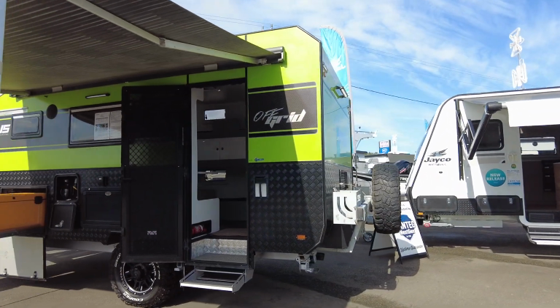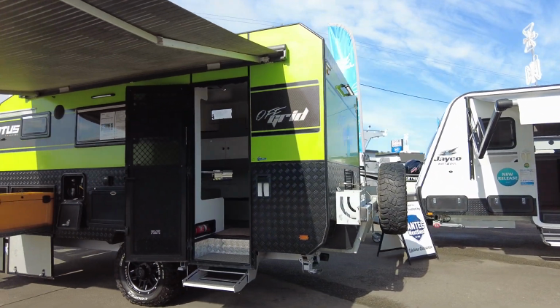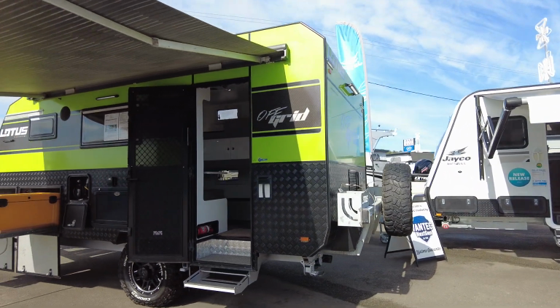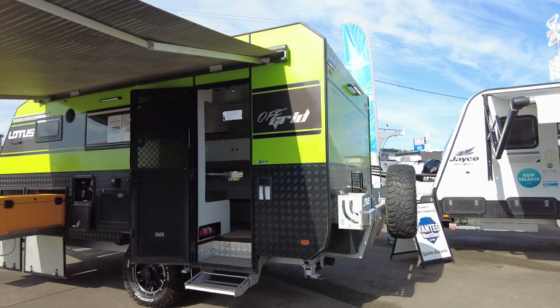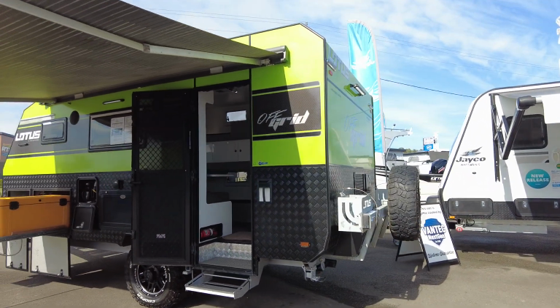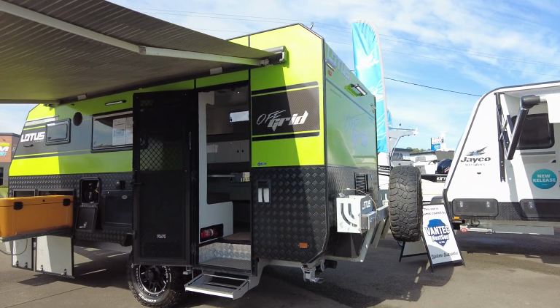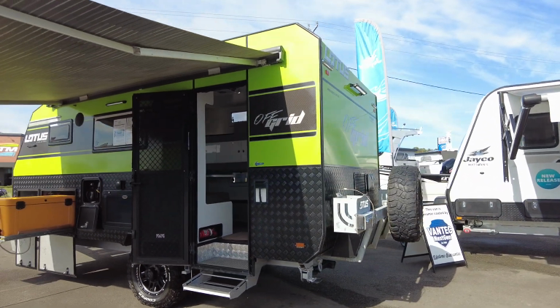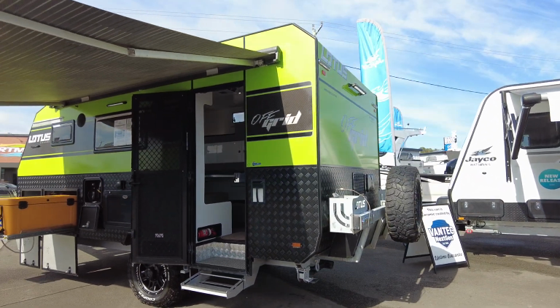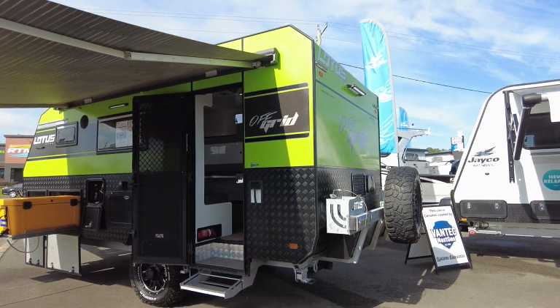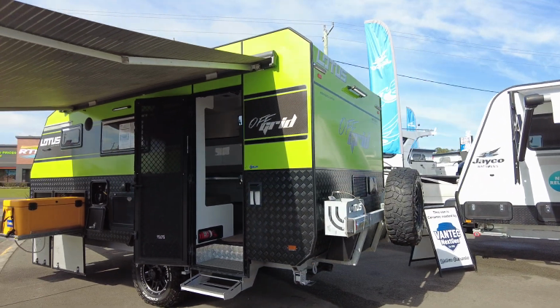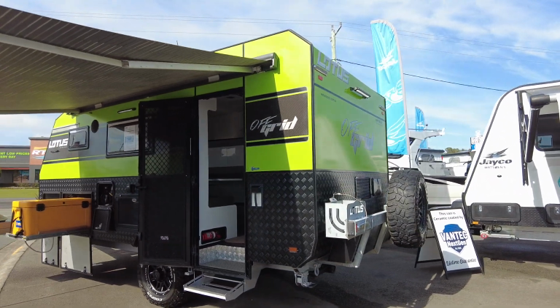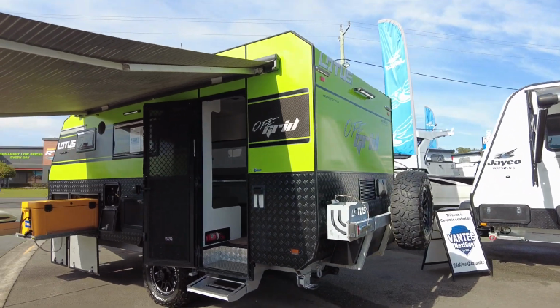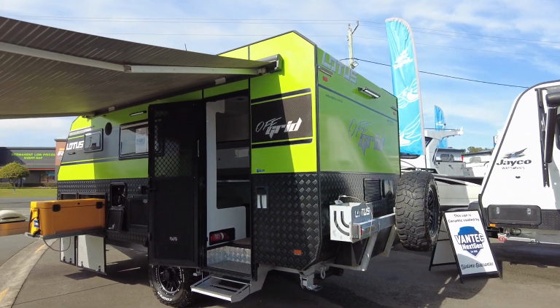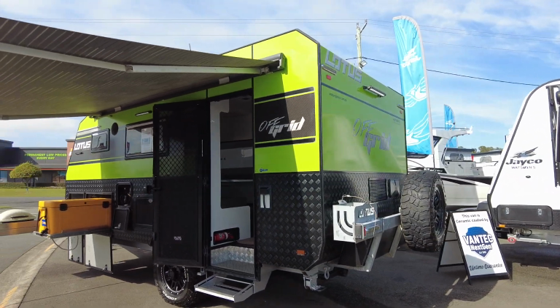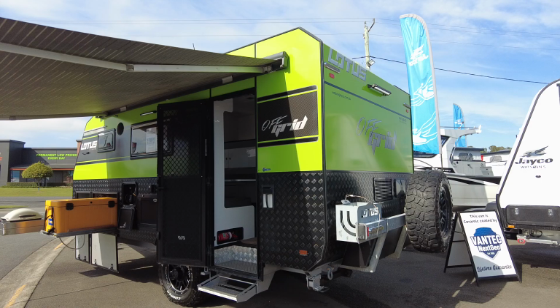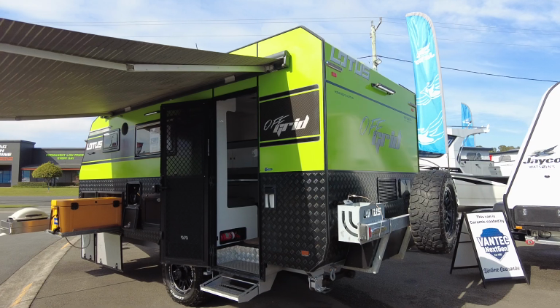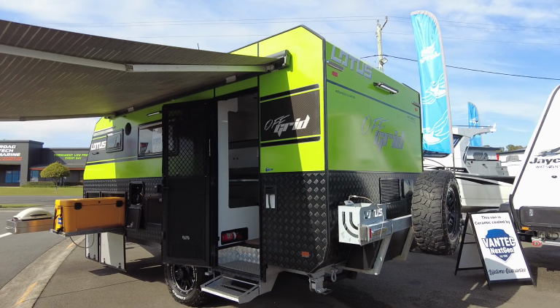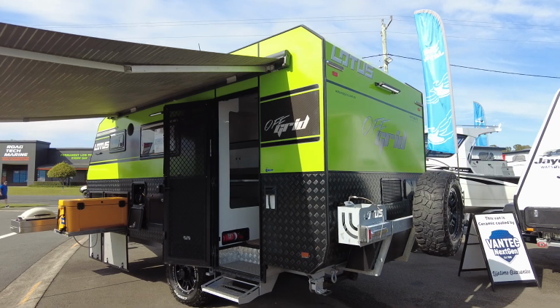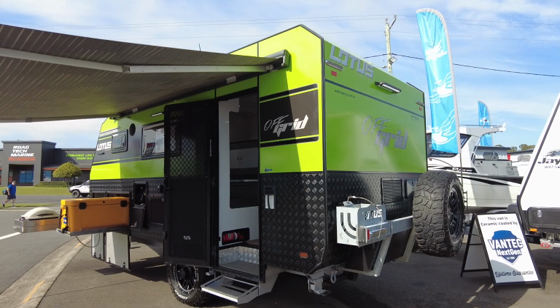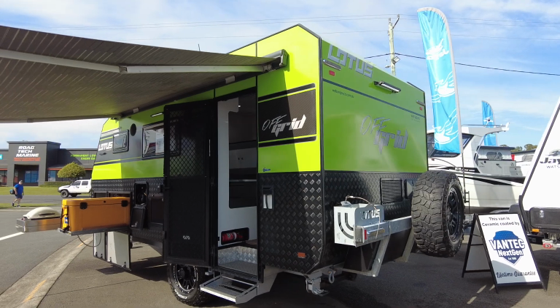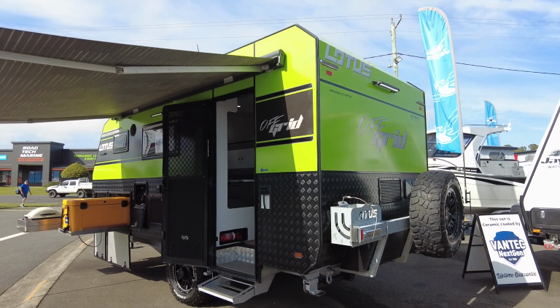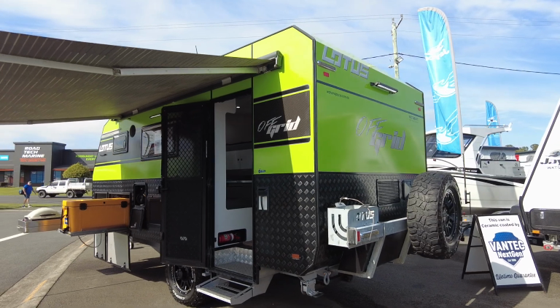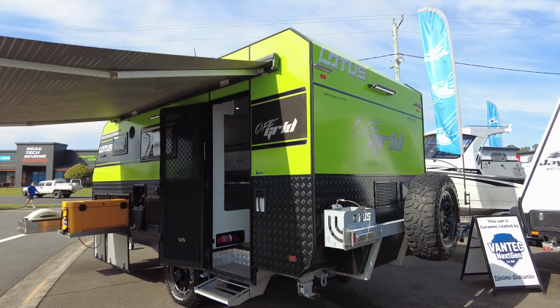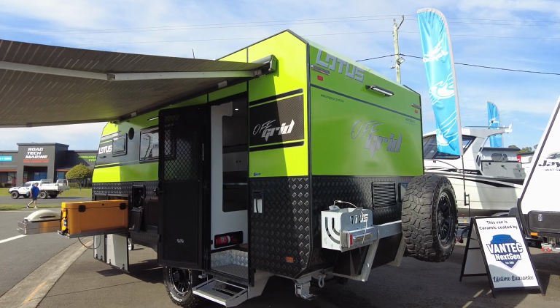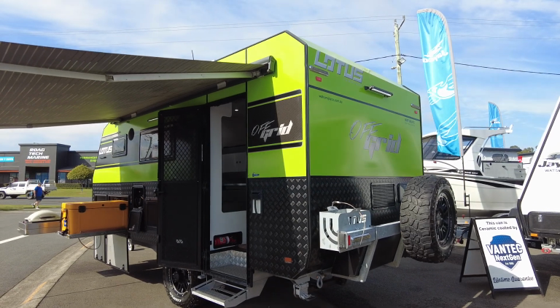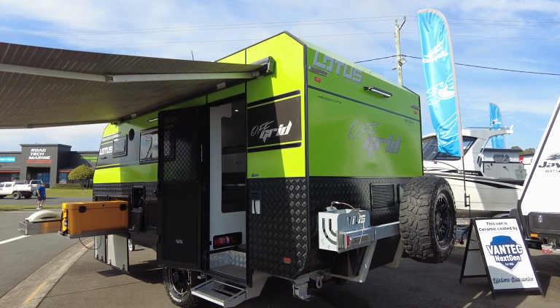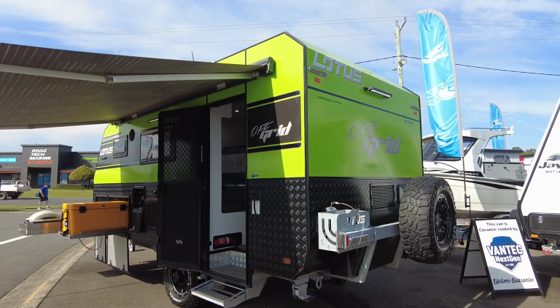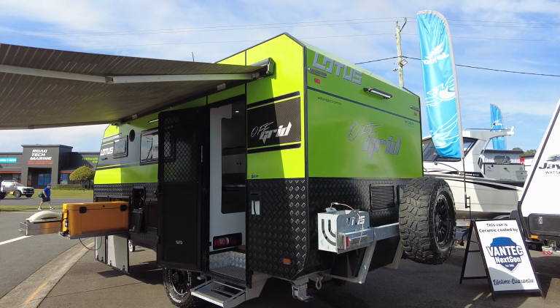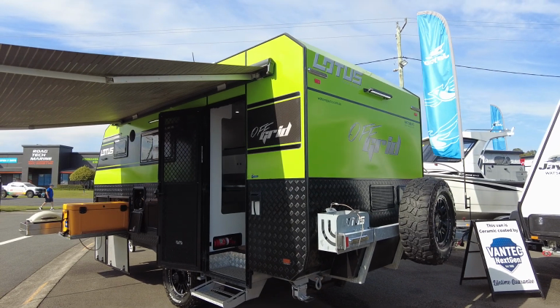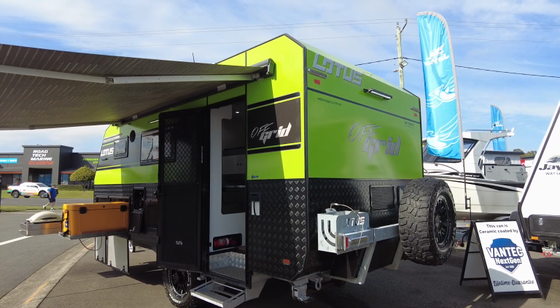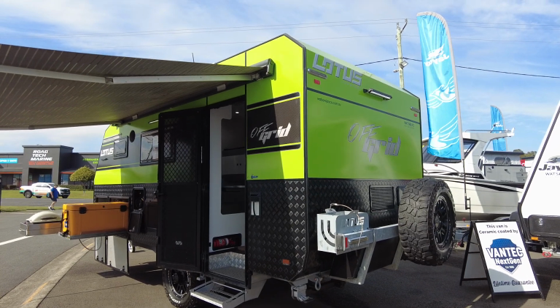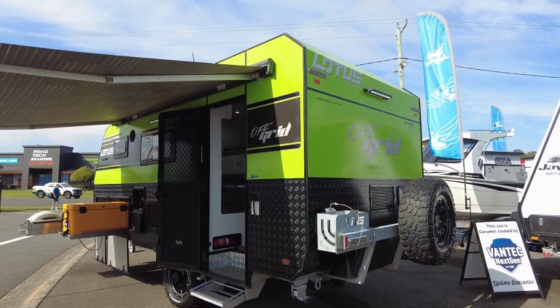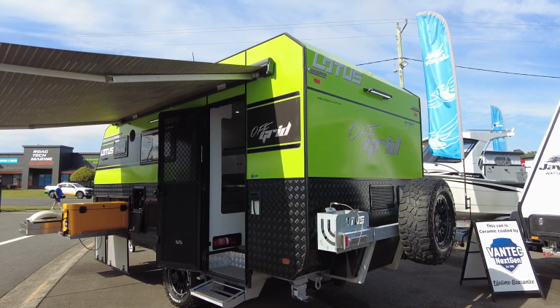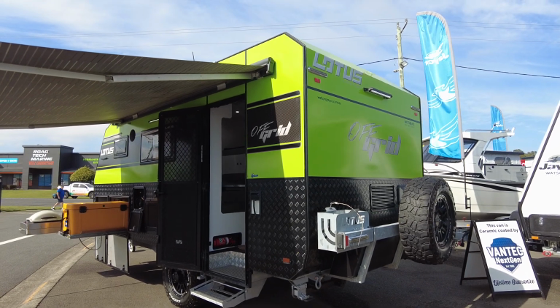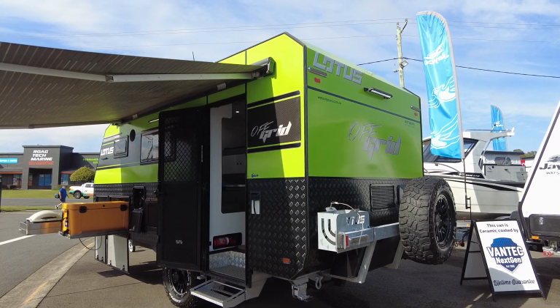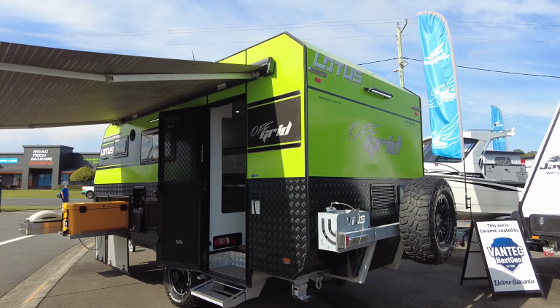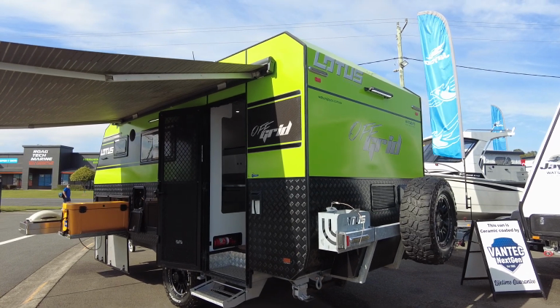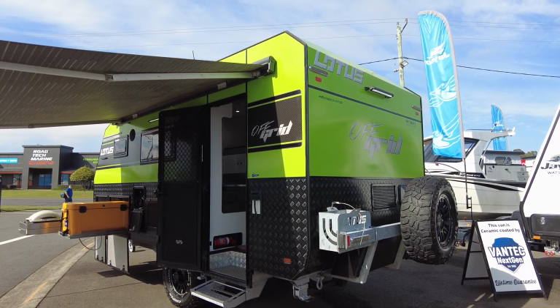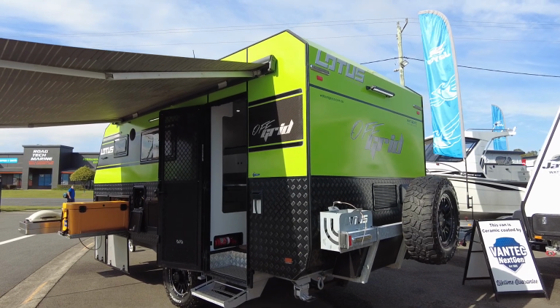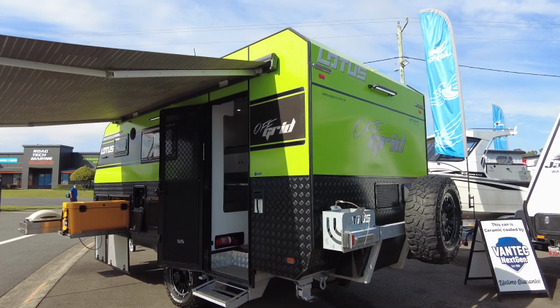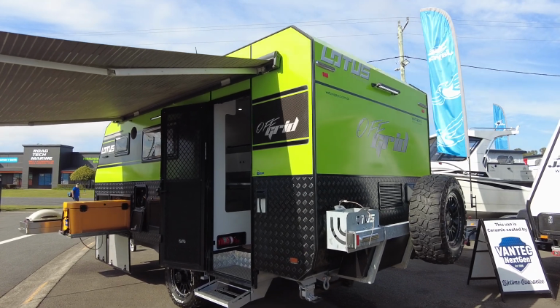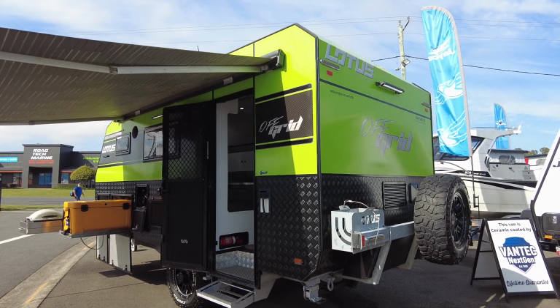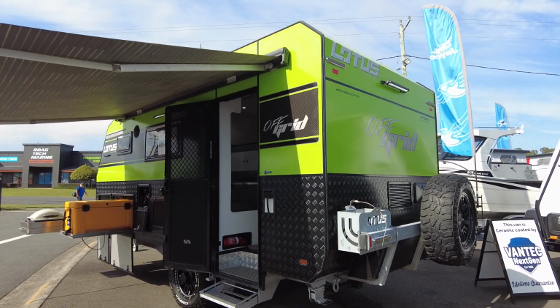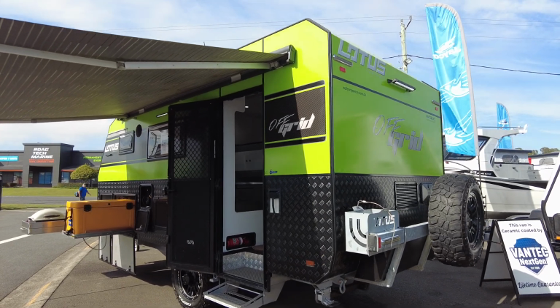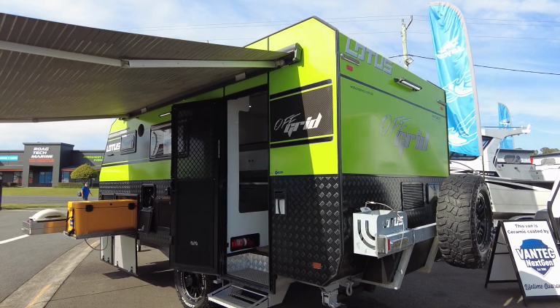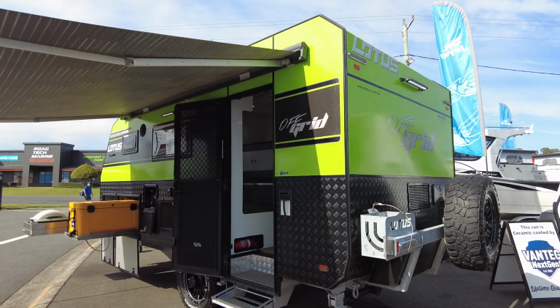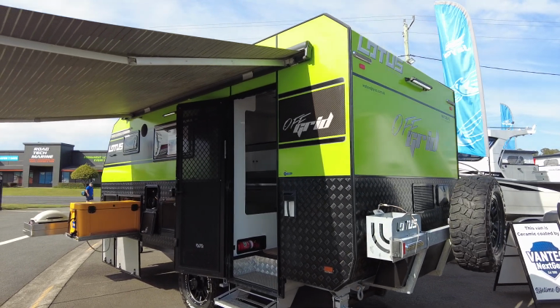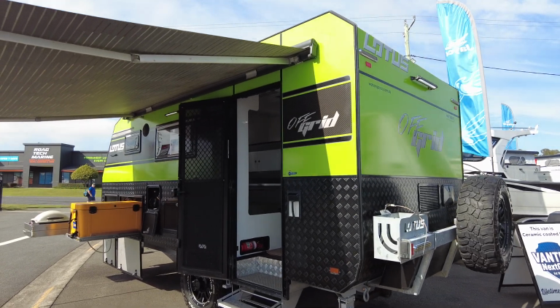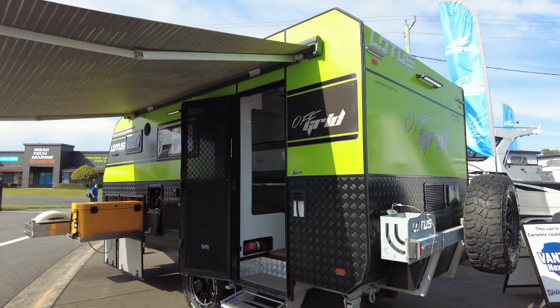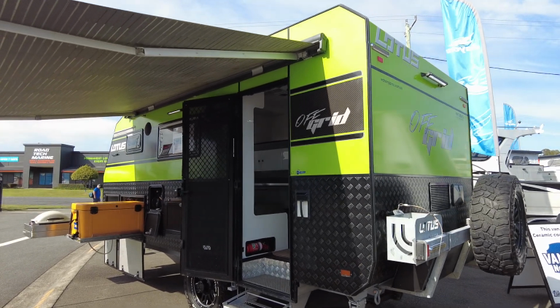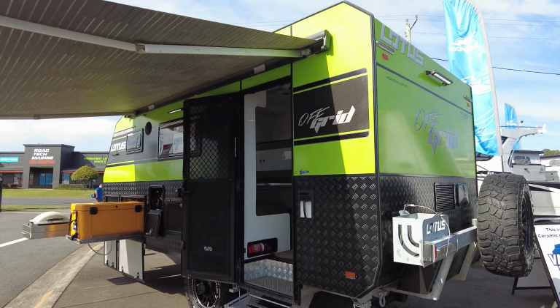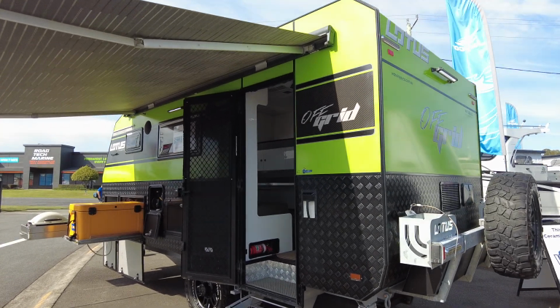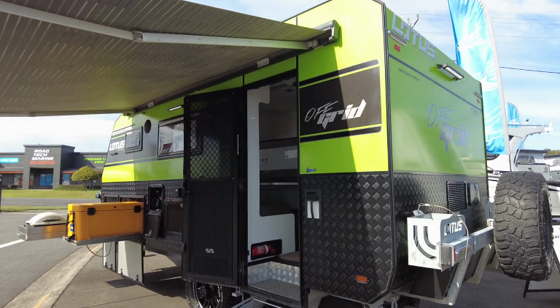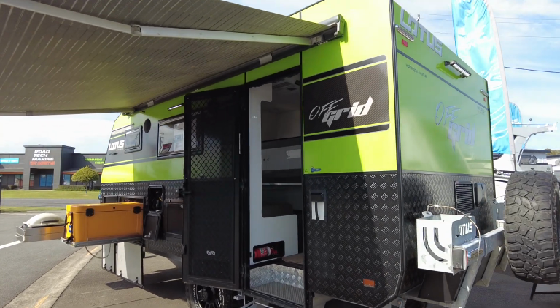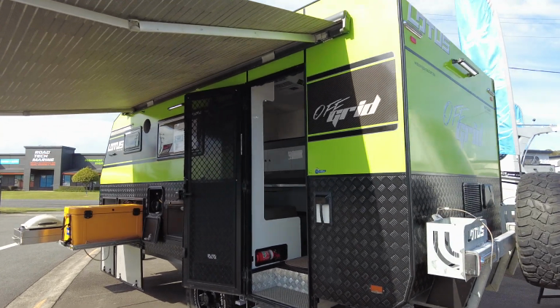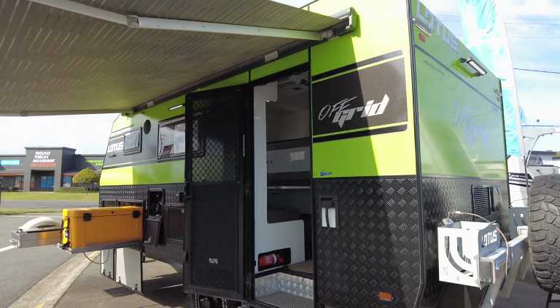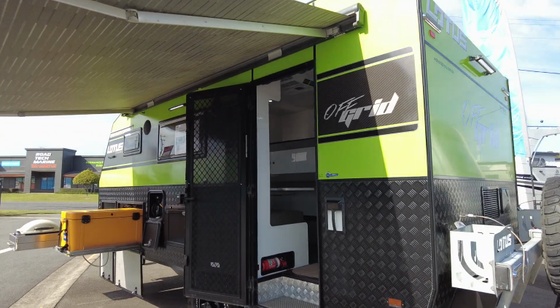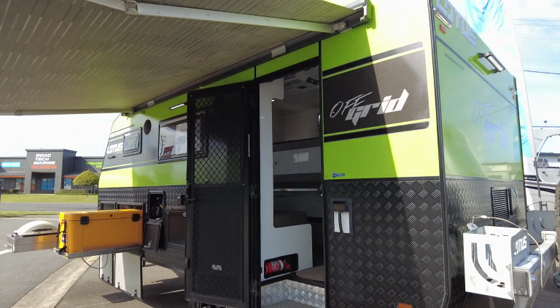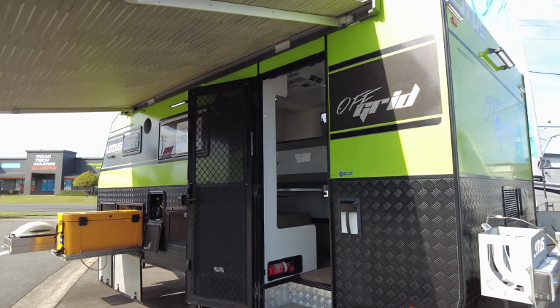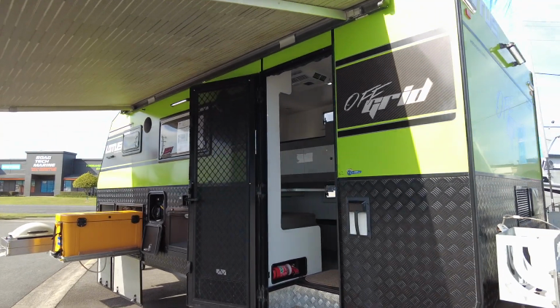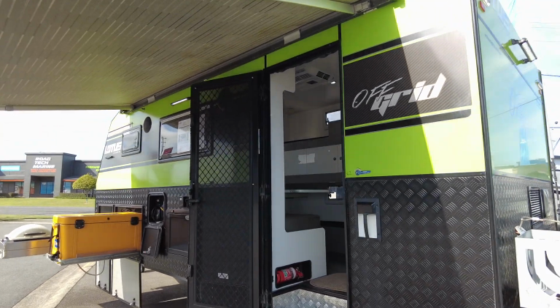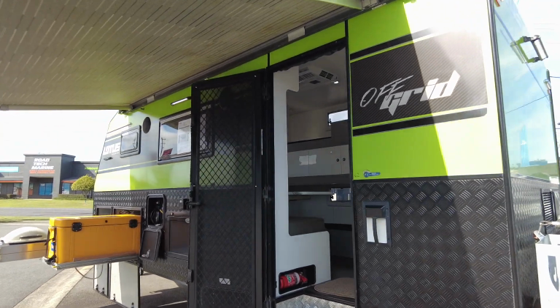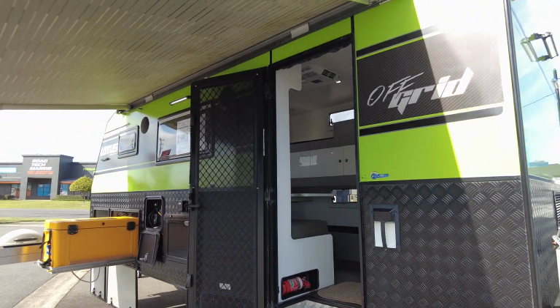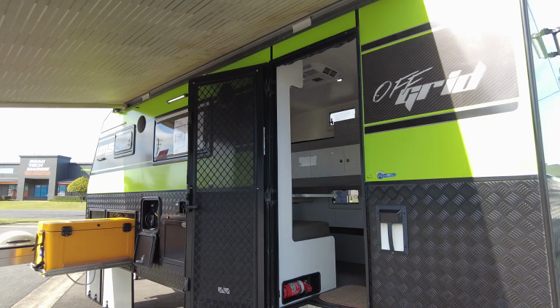There's also an external picnic table, an external shower, and a good-sized roll-out awning.